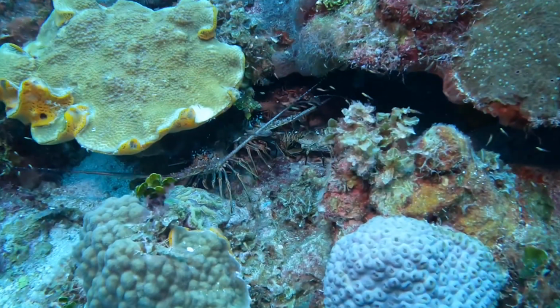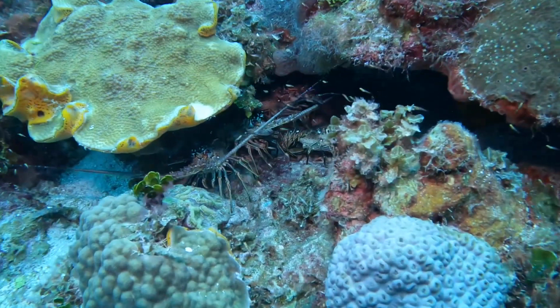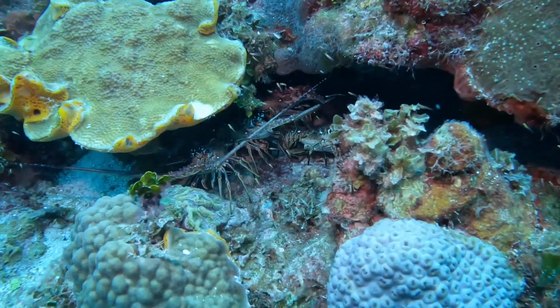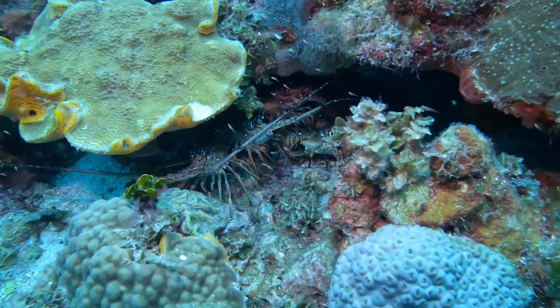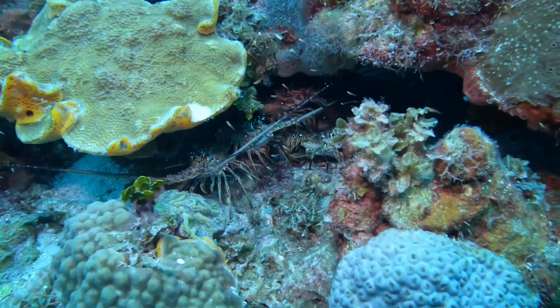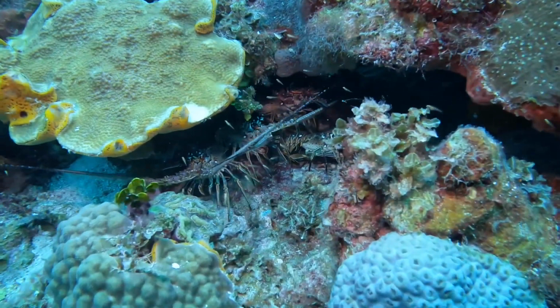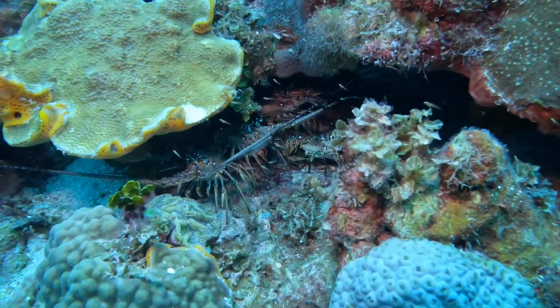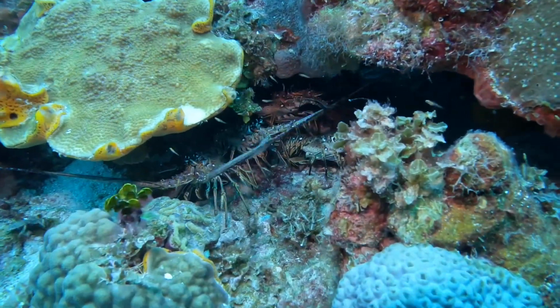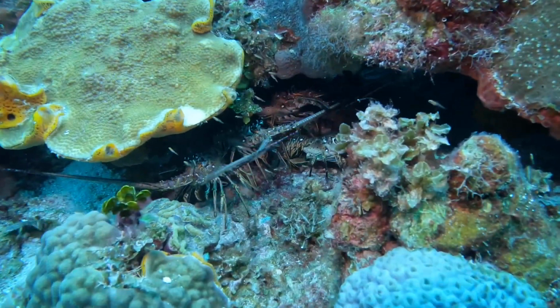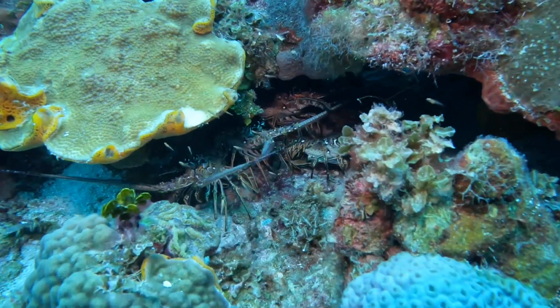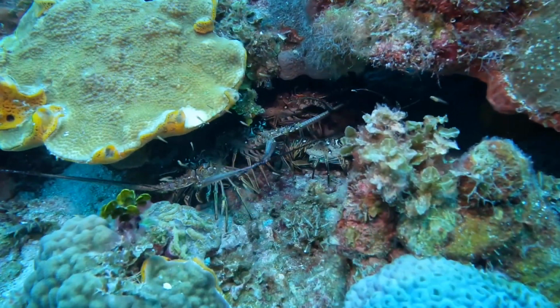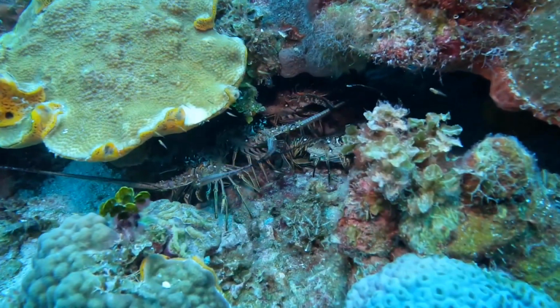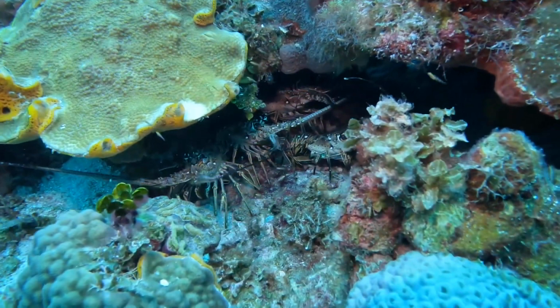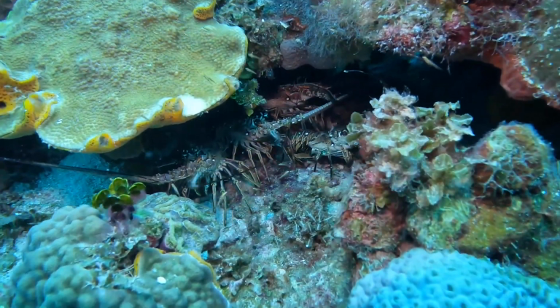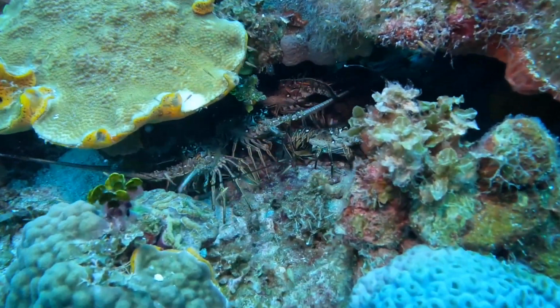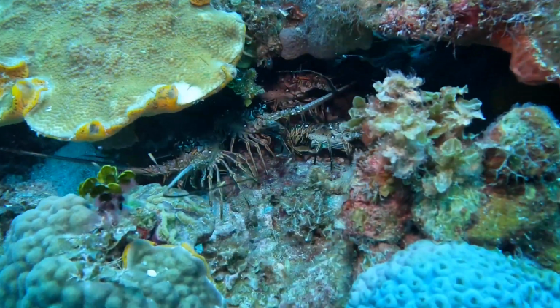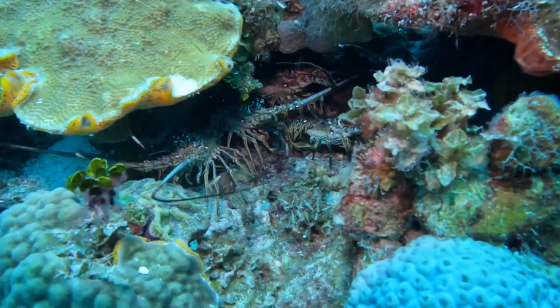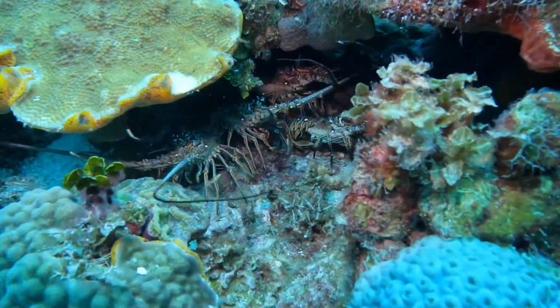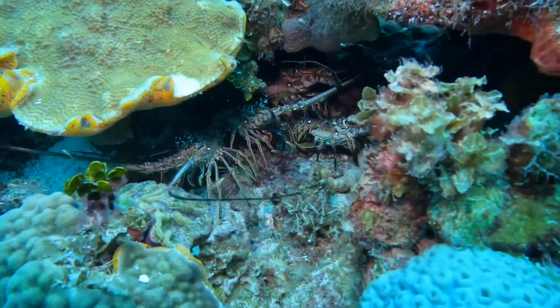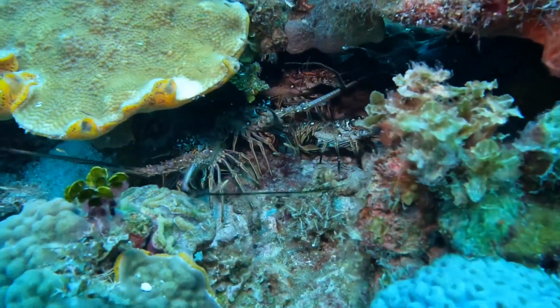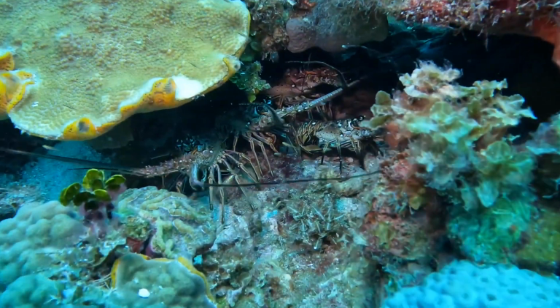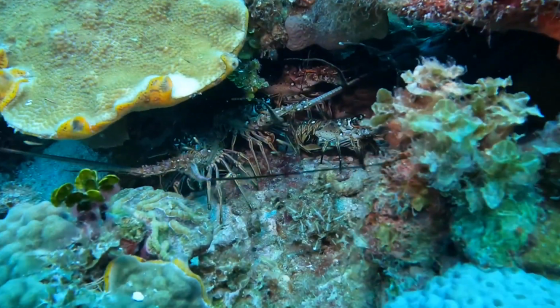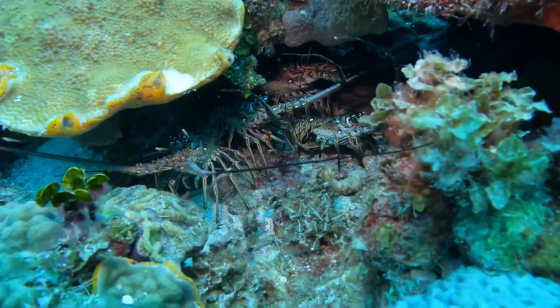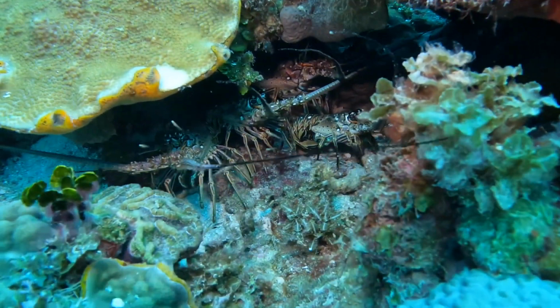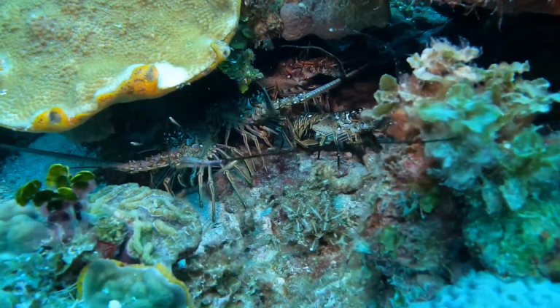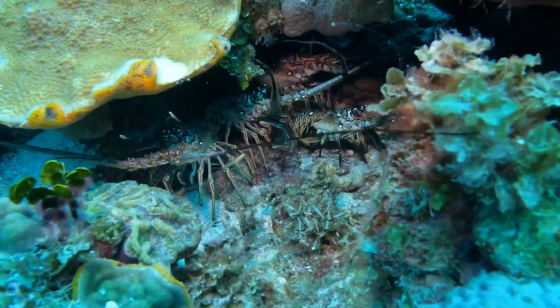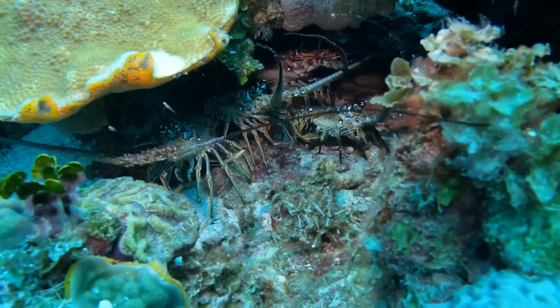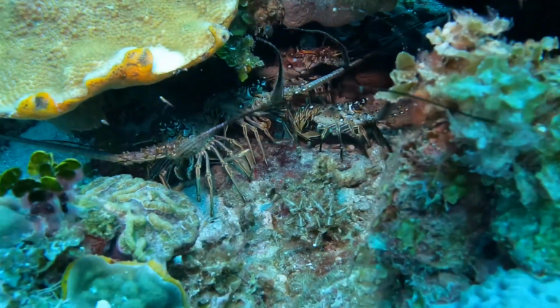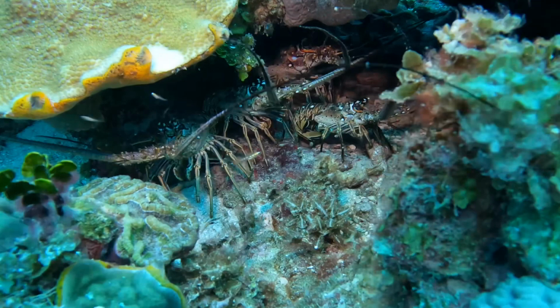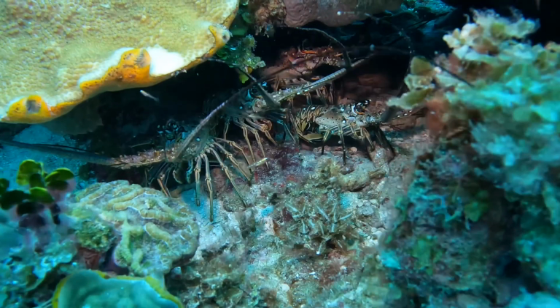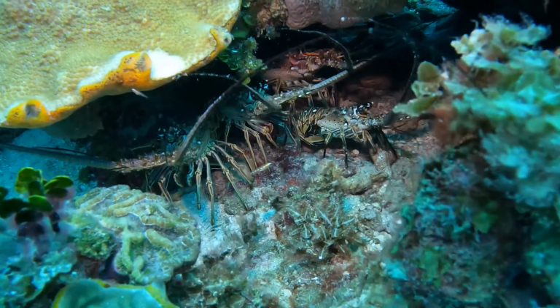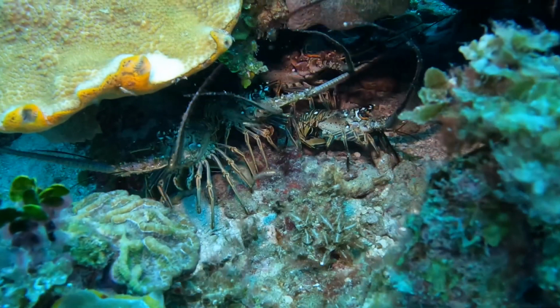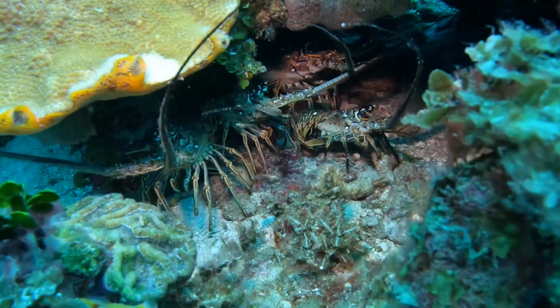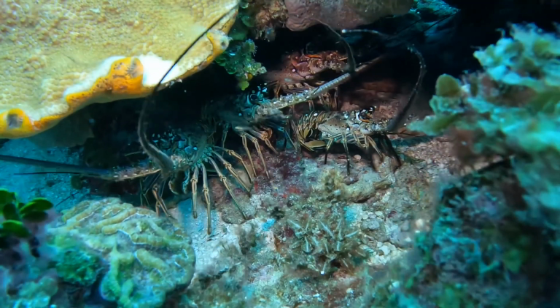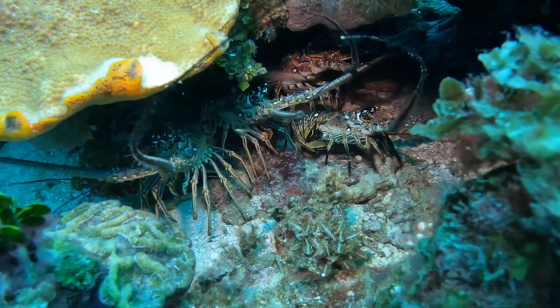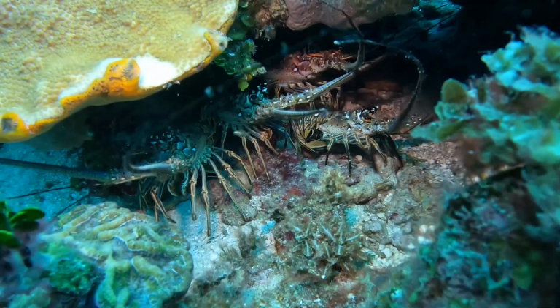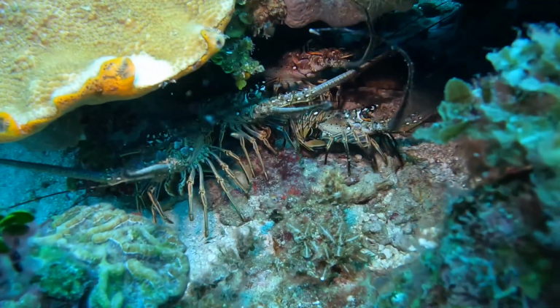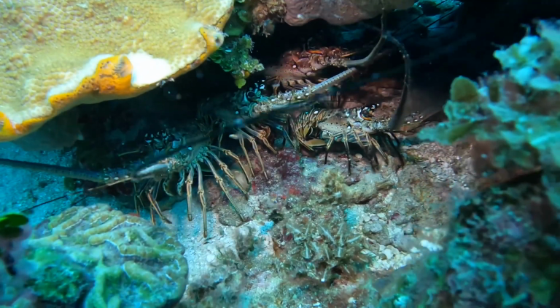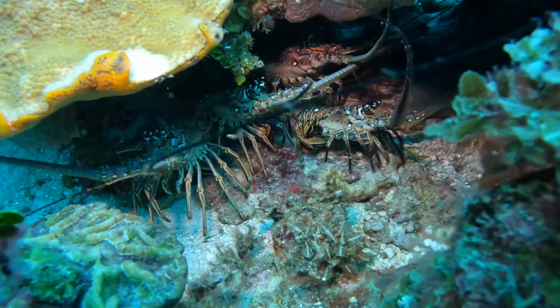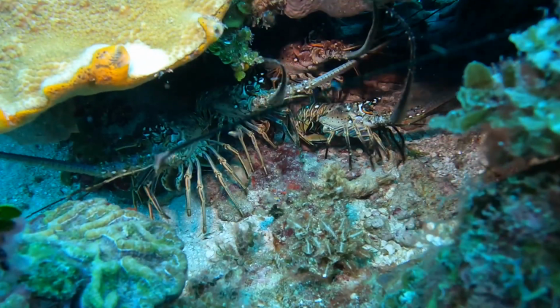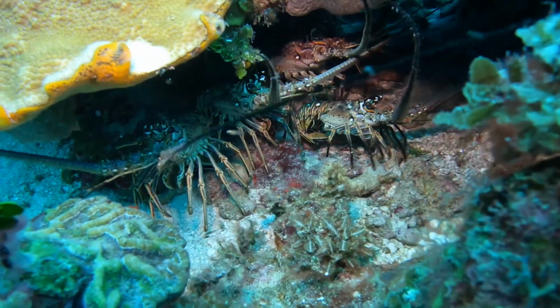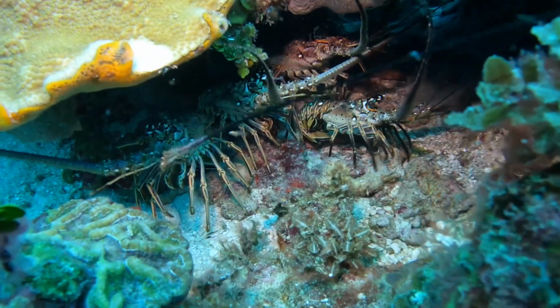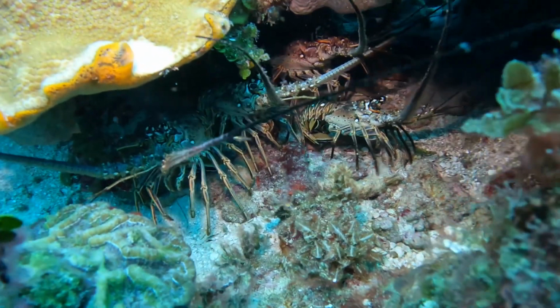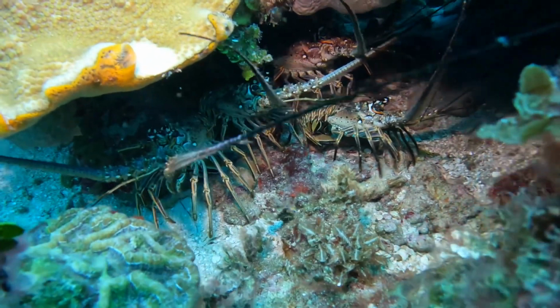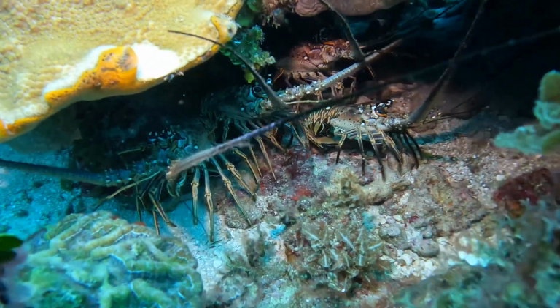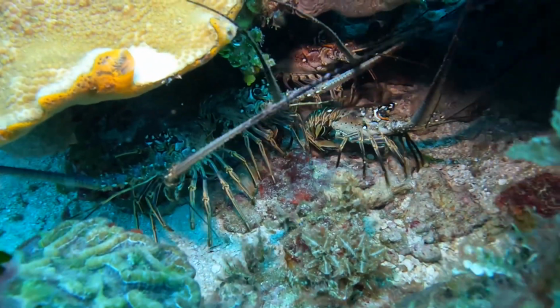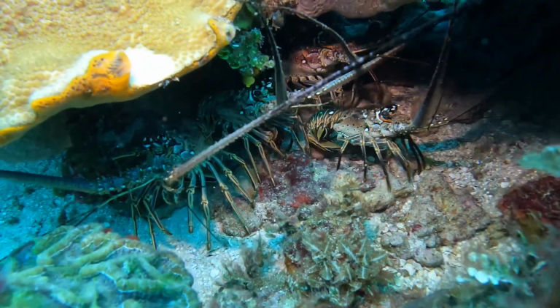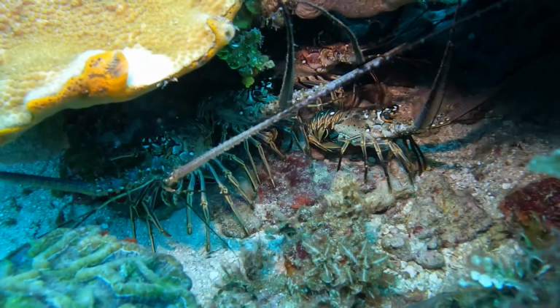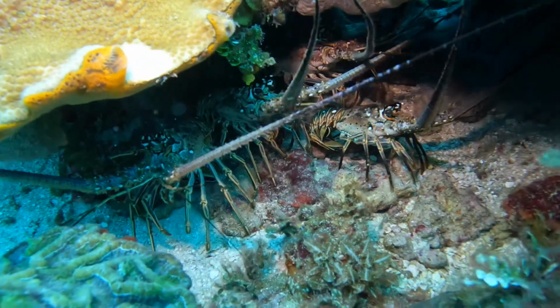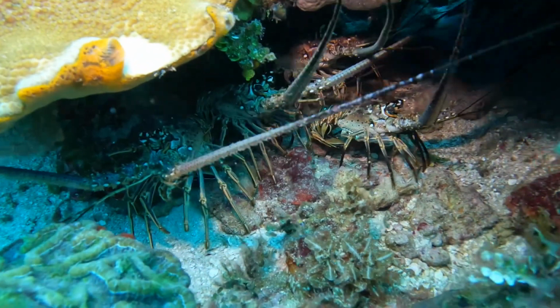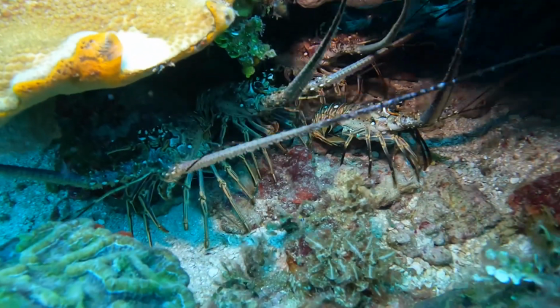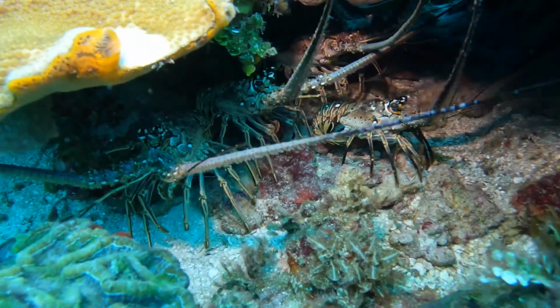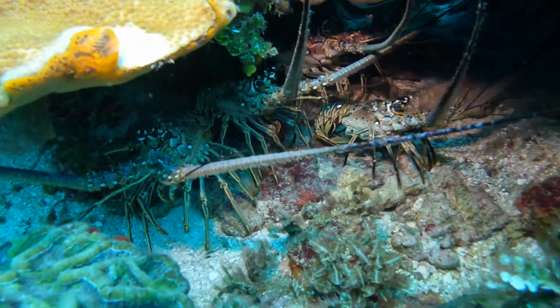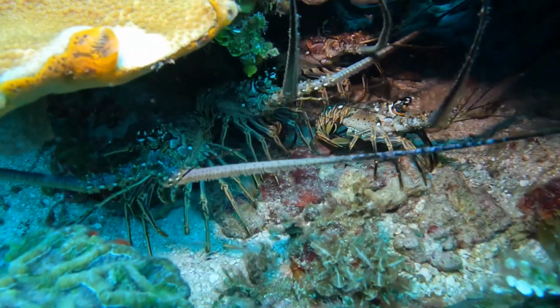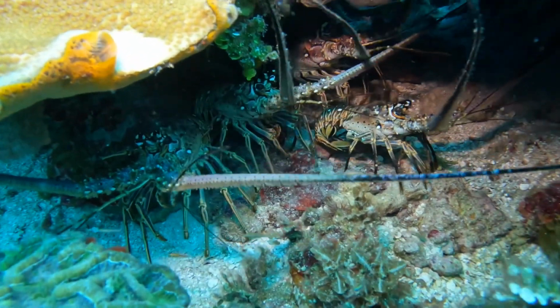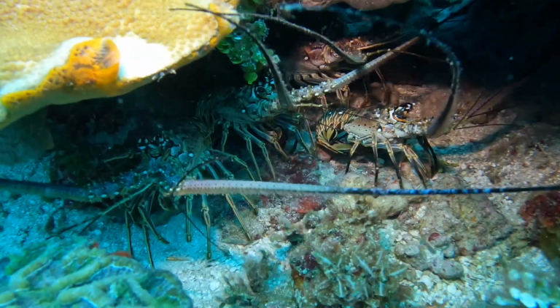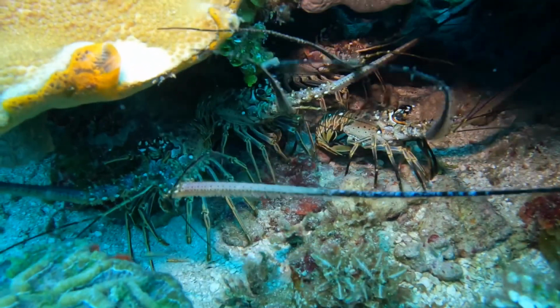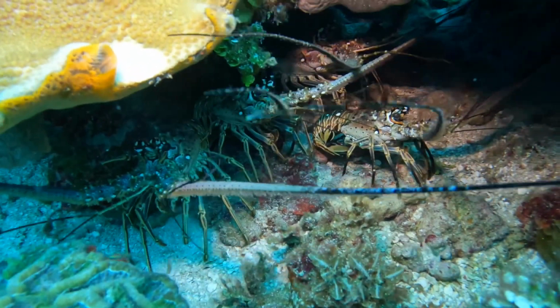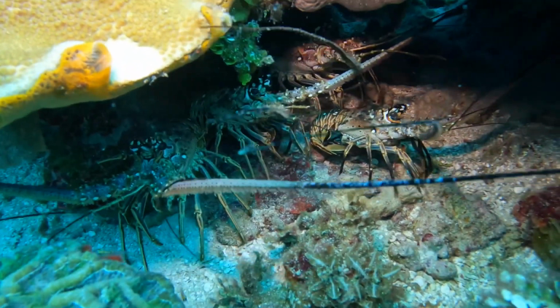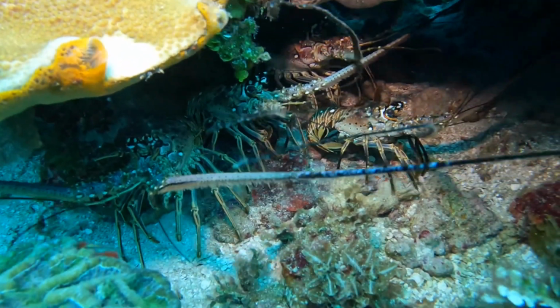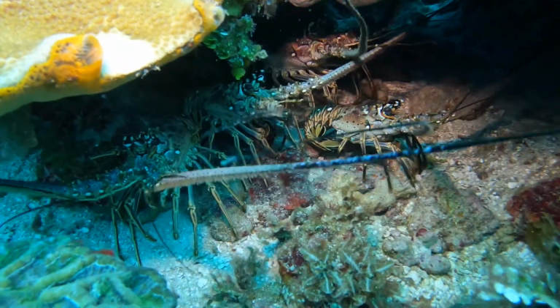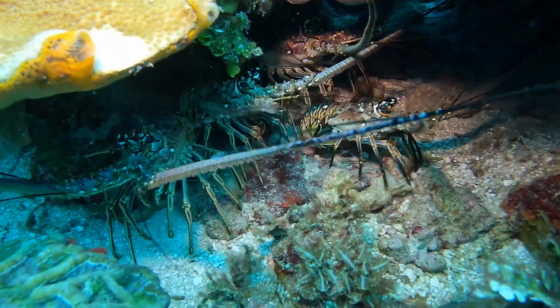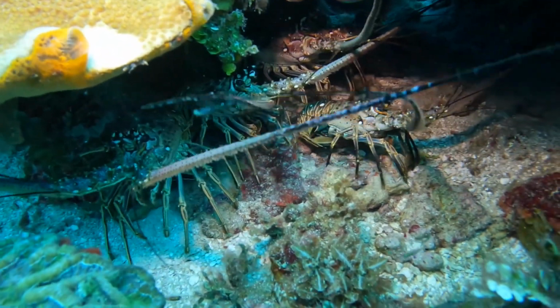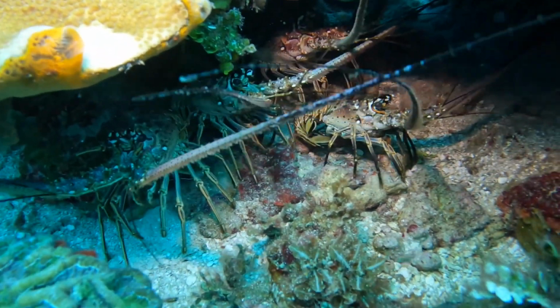Up next, lobsters. On this dive, we found a lot of lobsters.